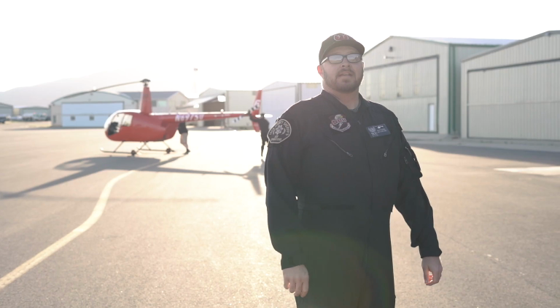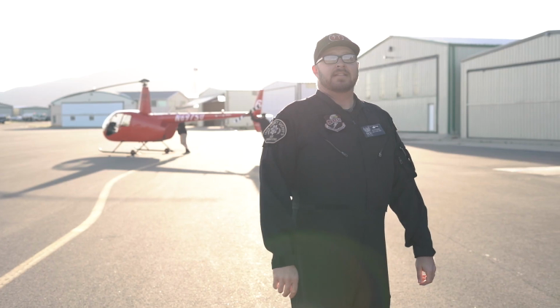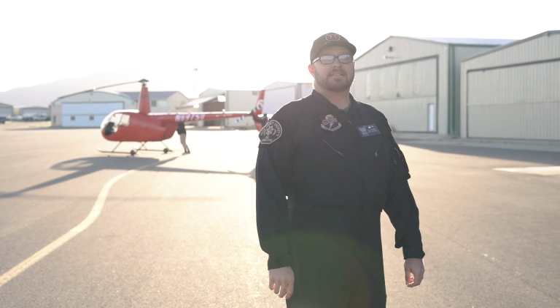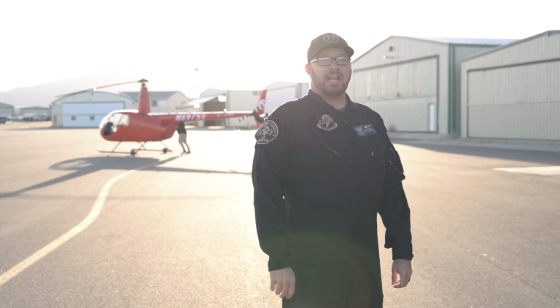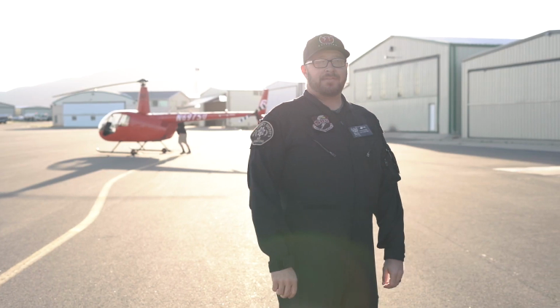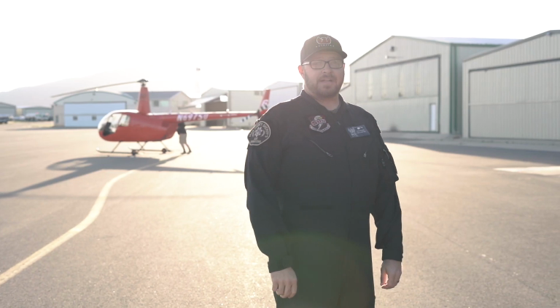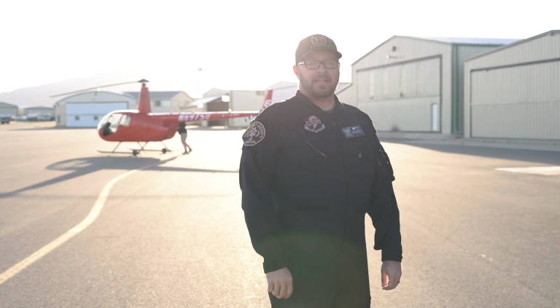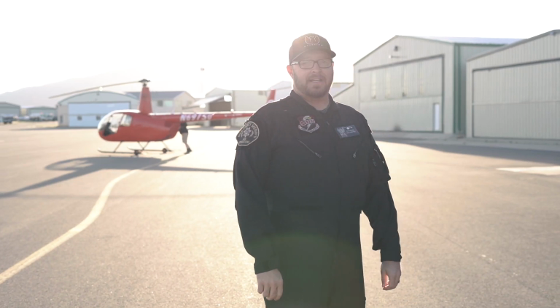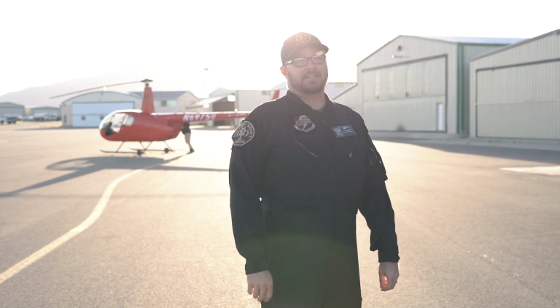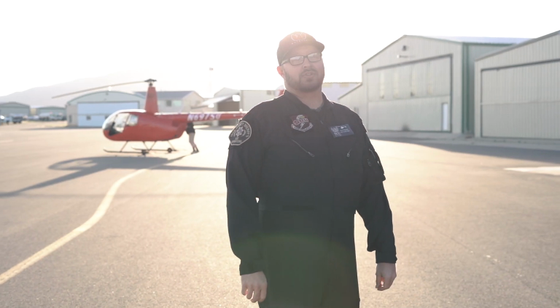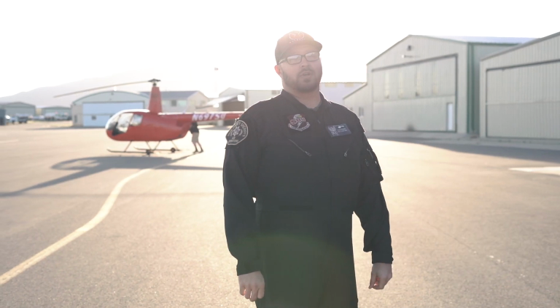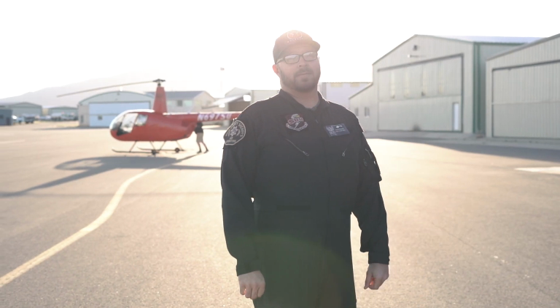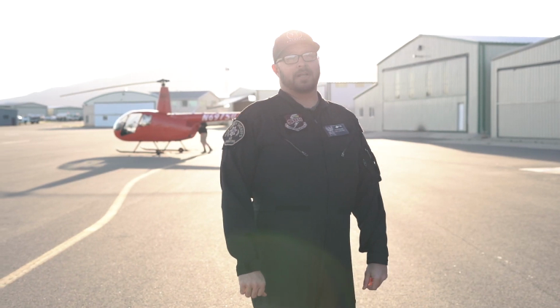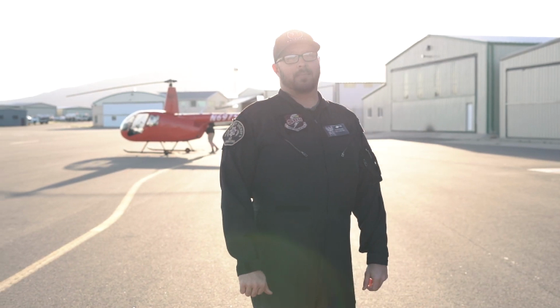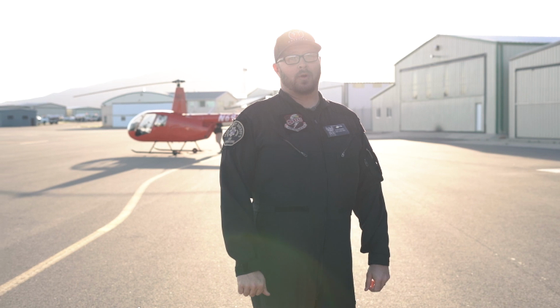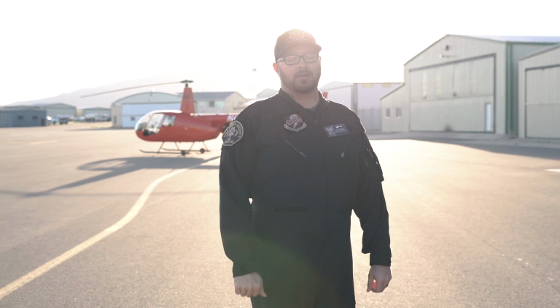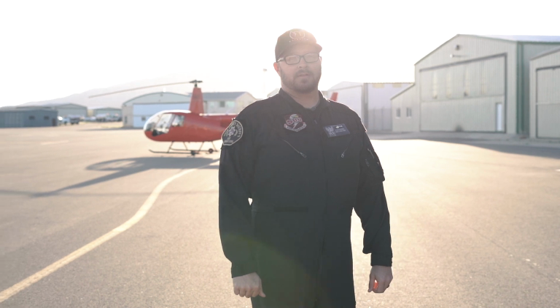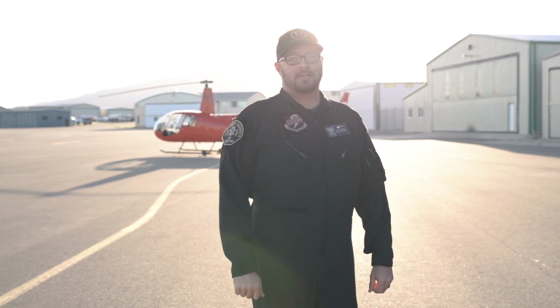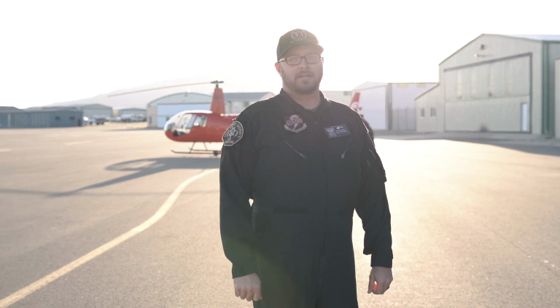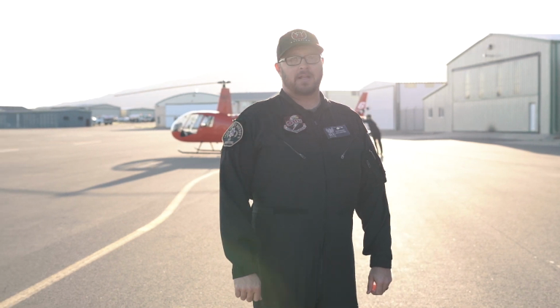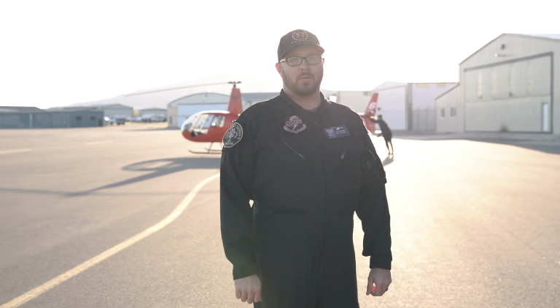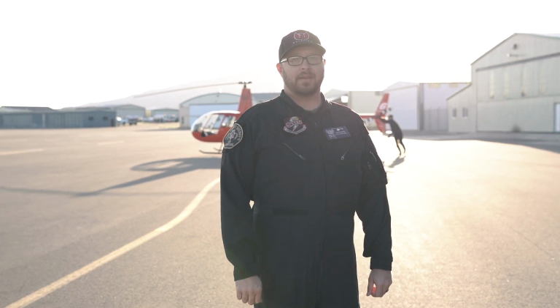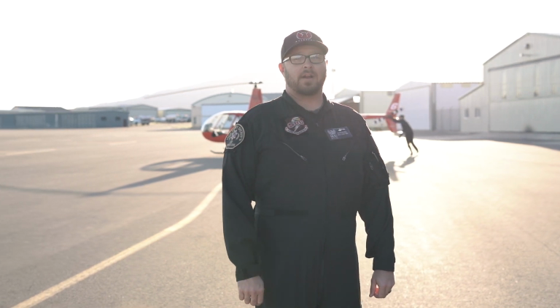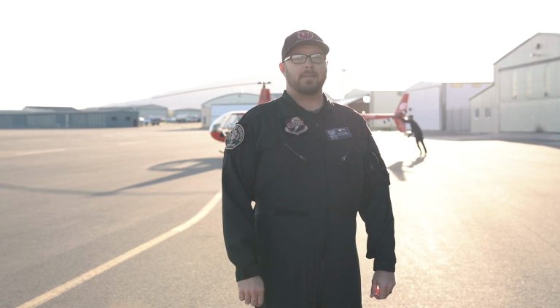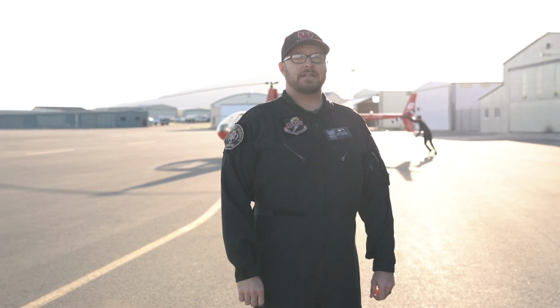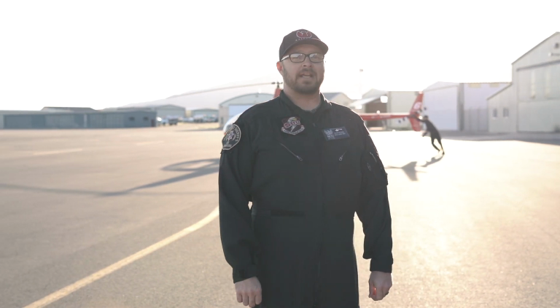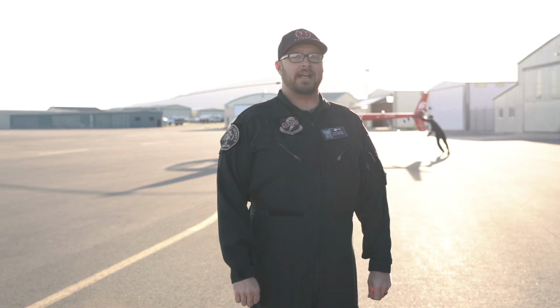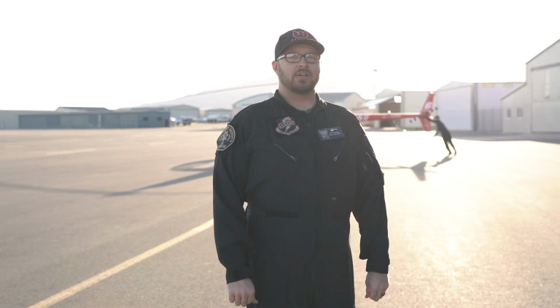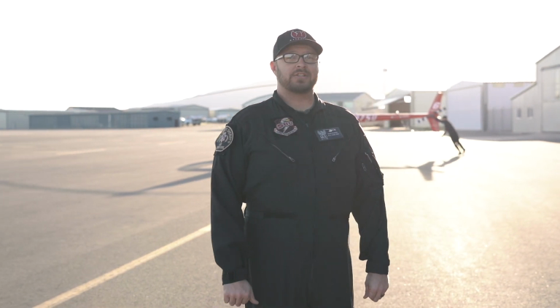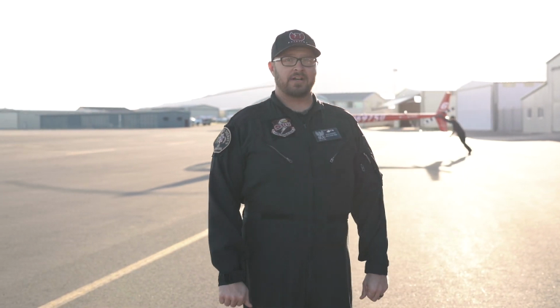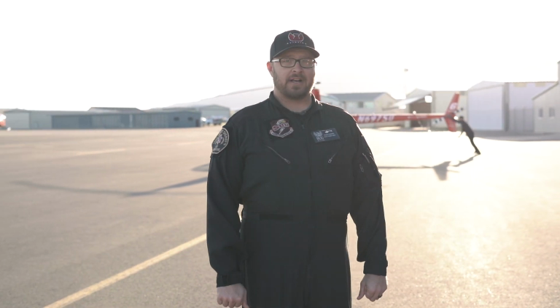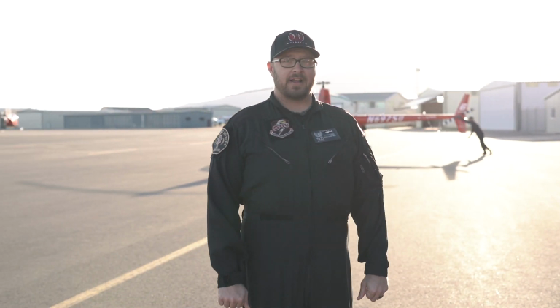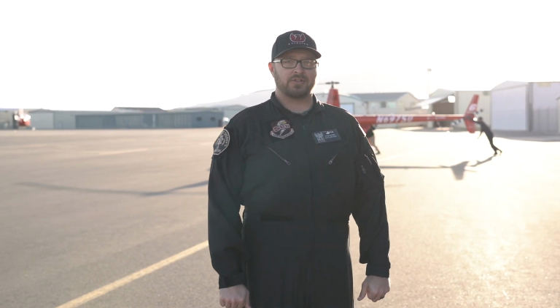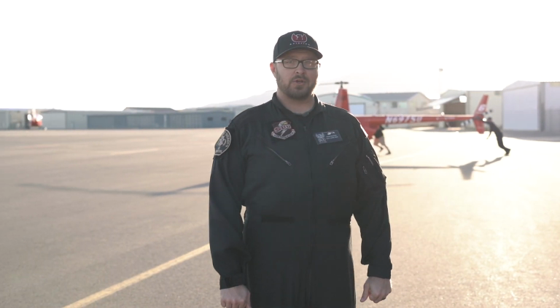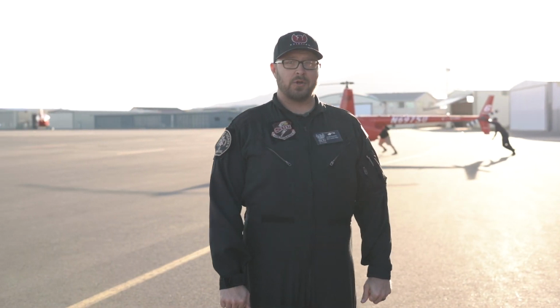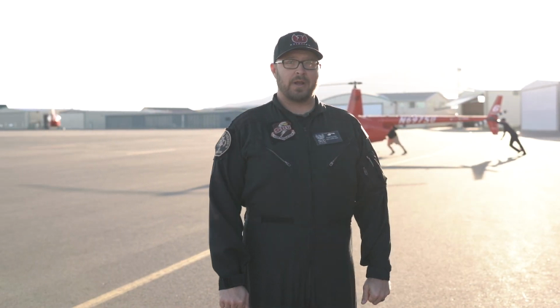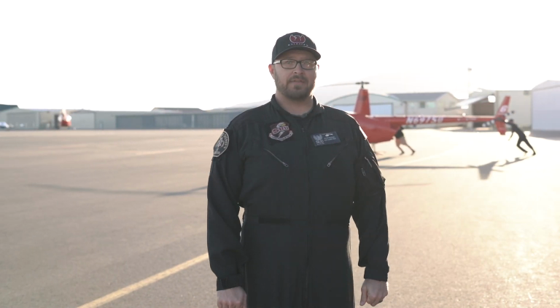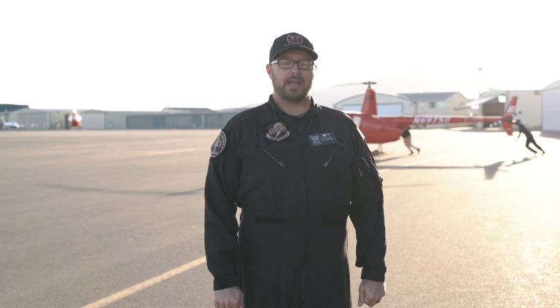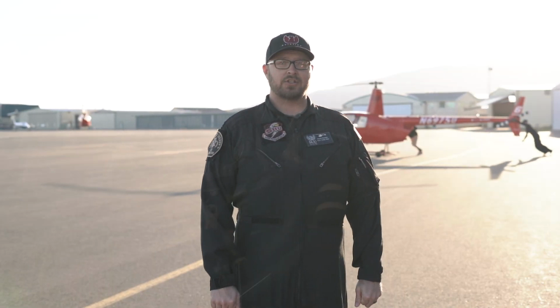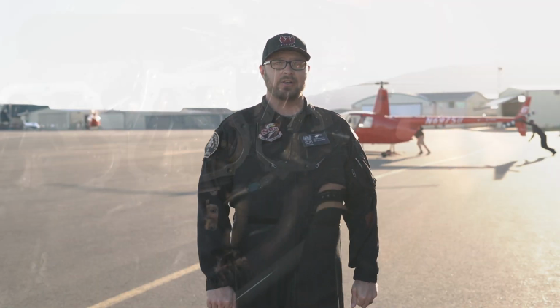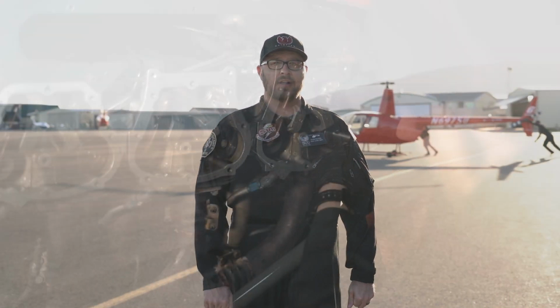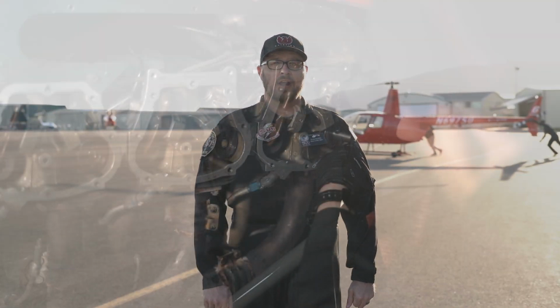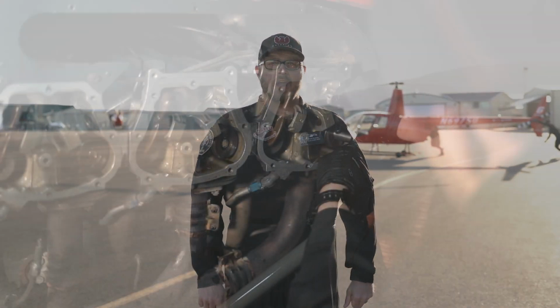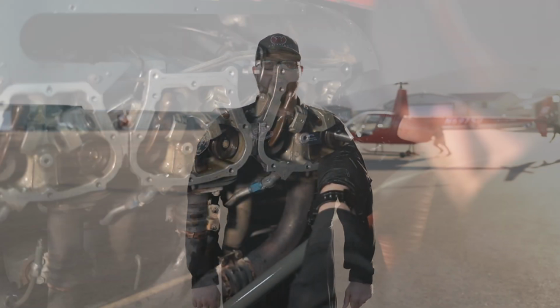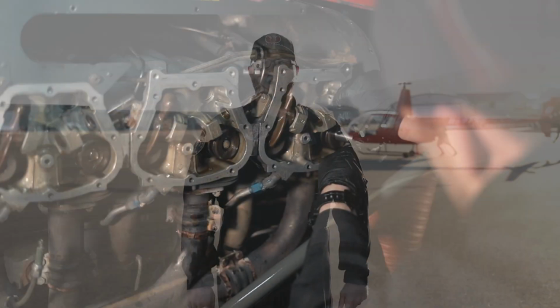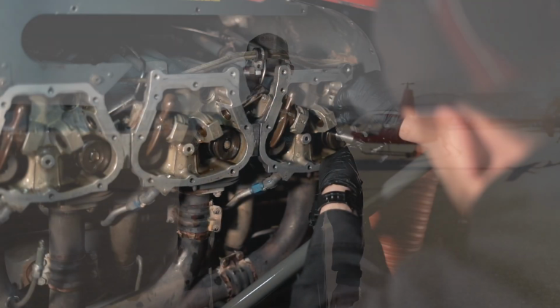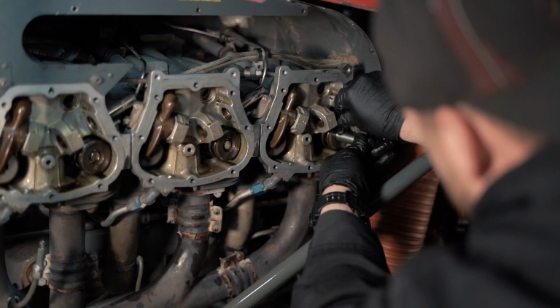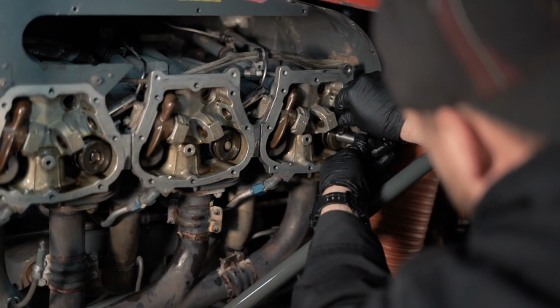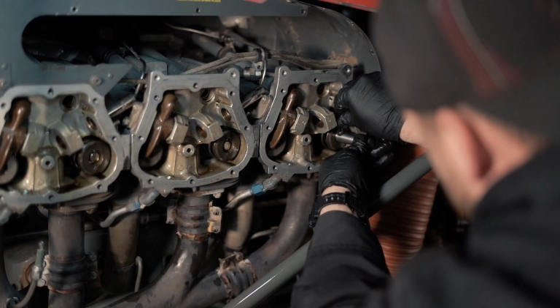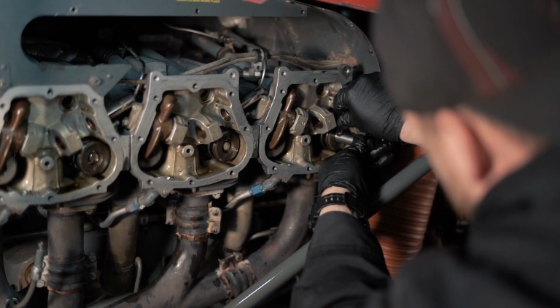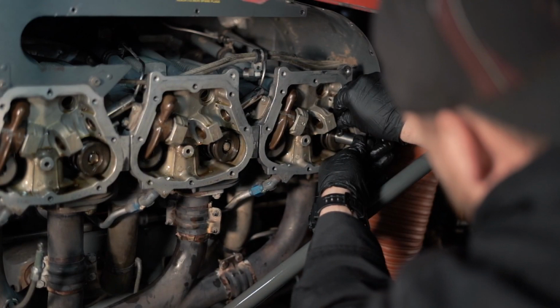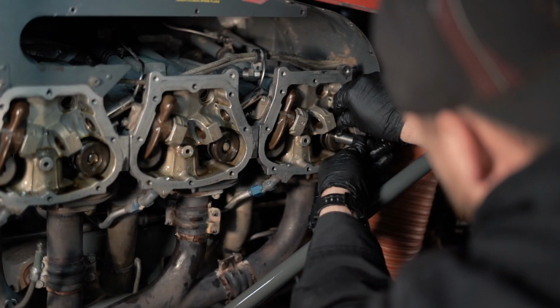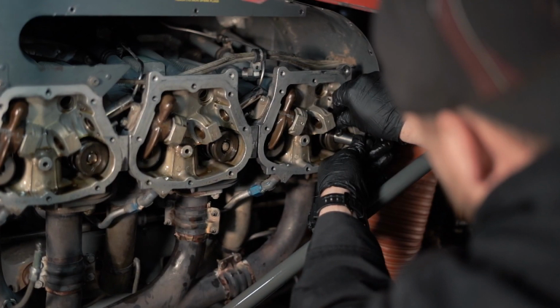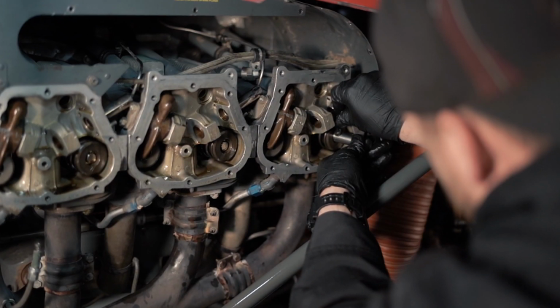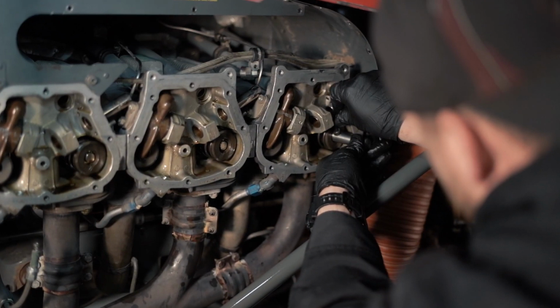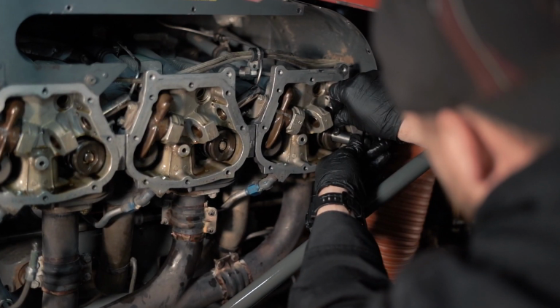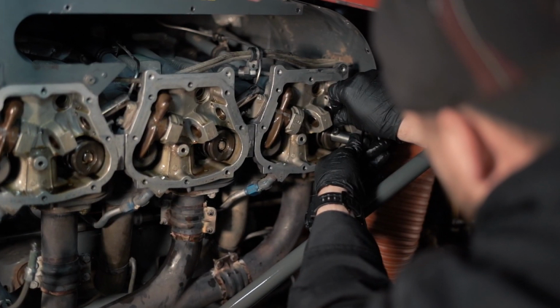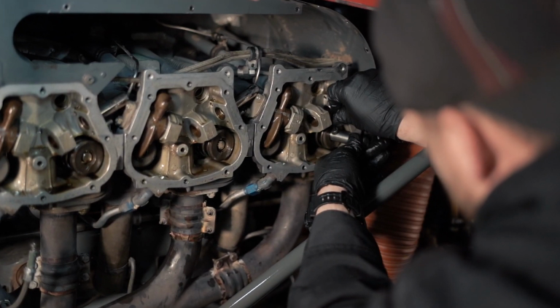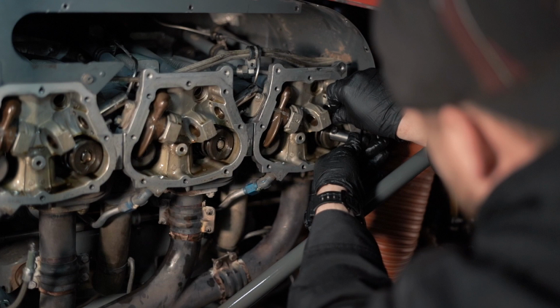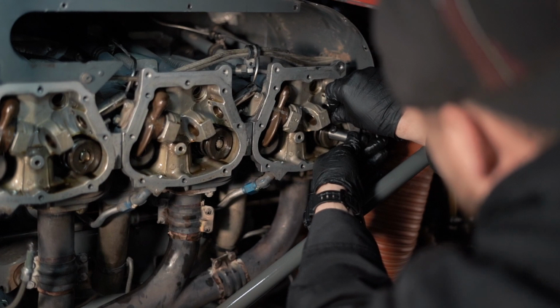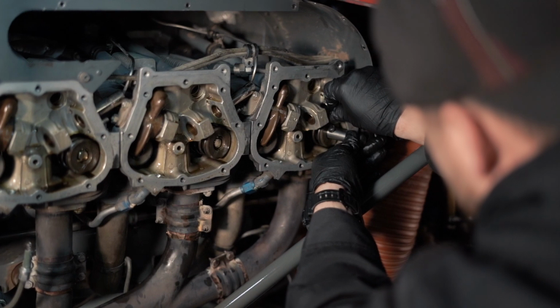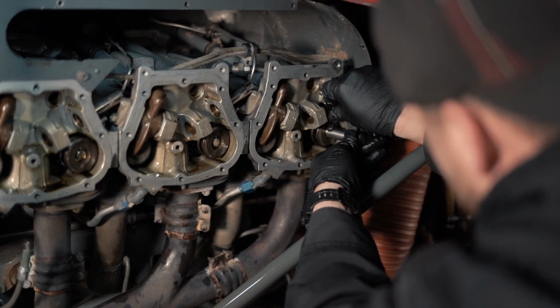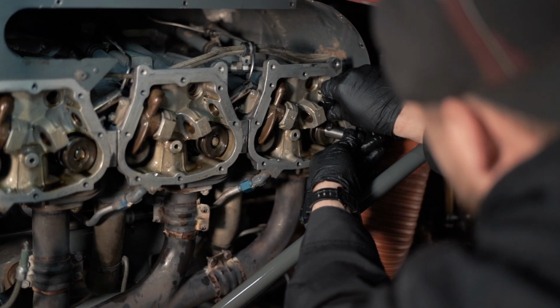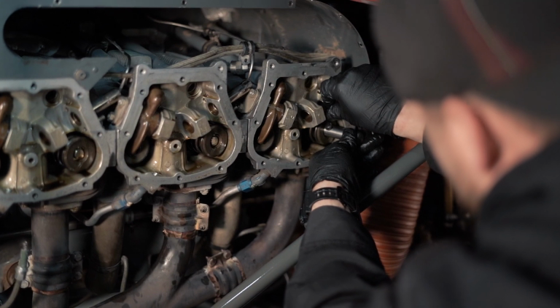Safety is extremely important, and with our maintainers here at SUU Aviation, our helicopters are among the safest in the skies.